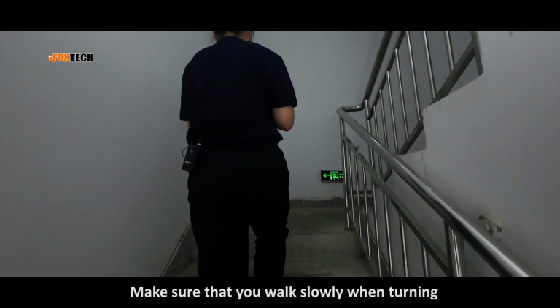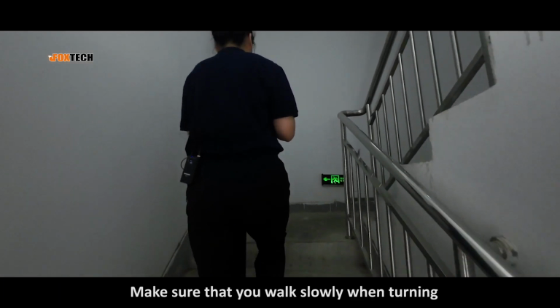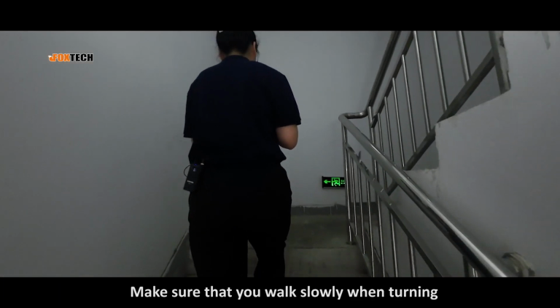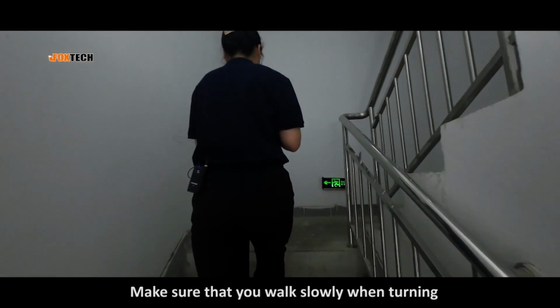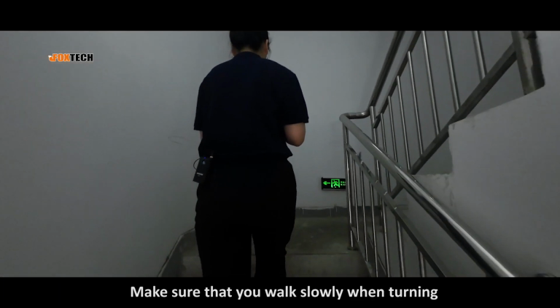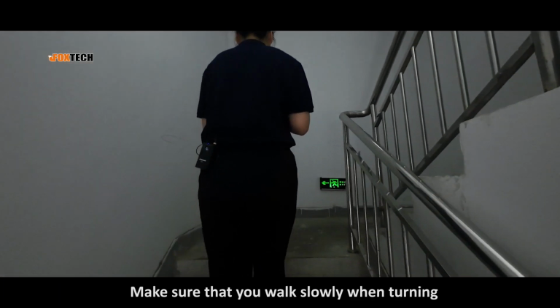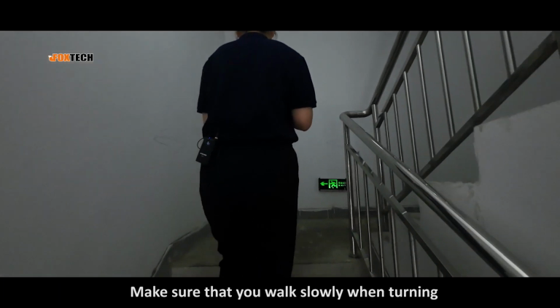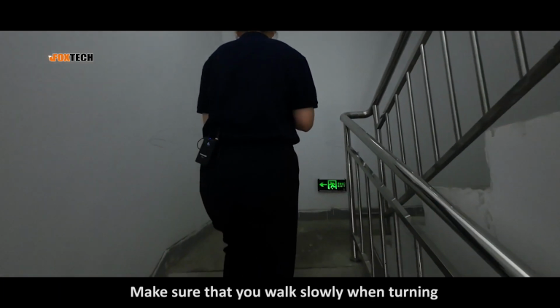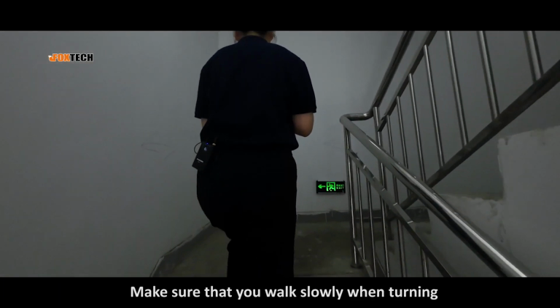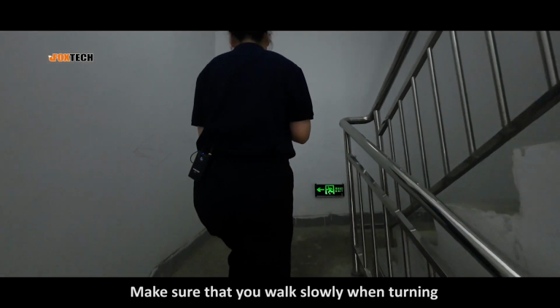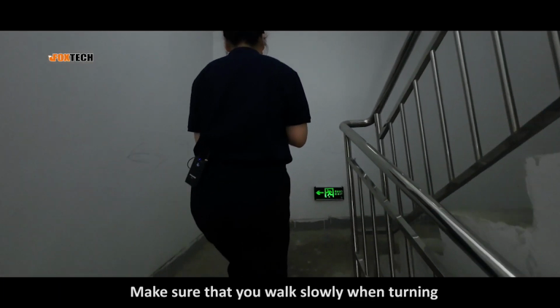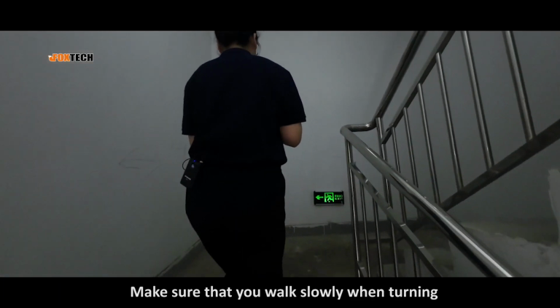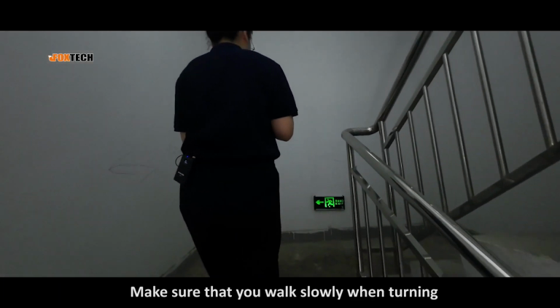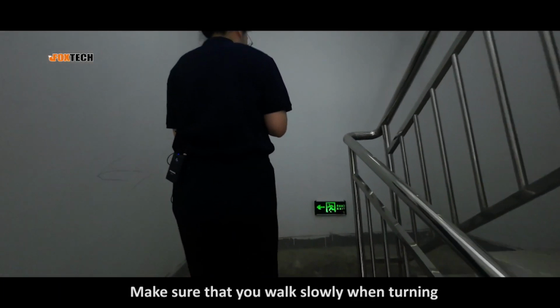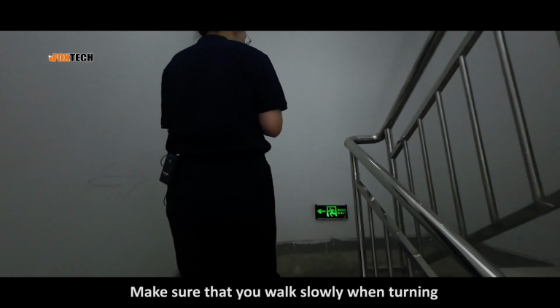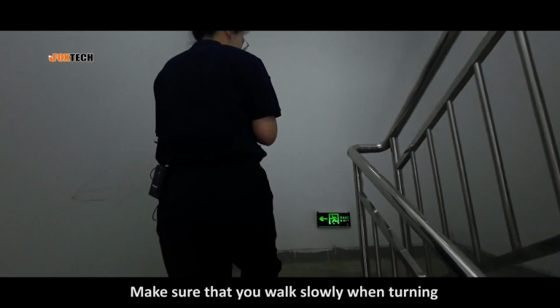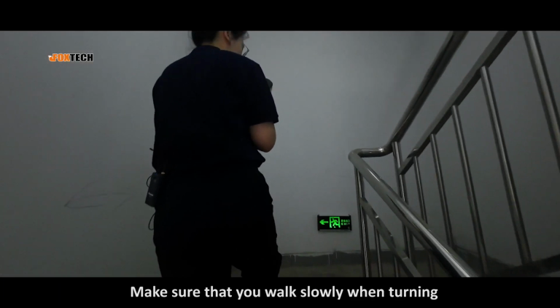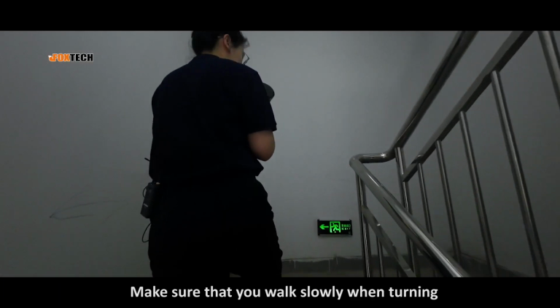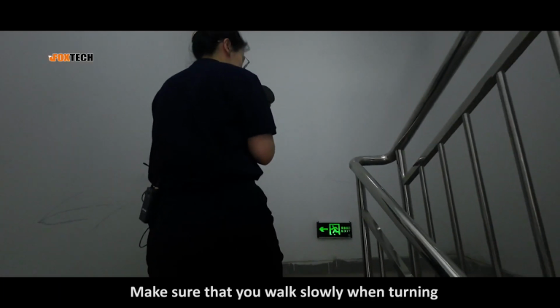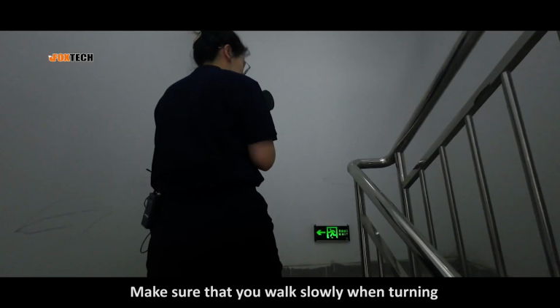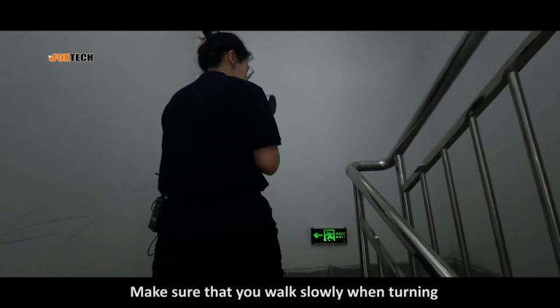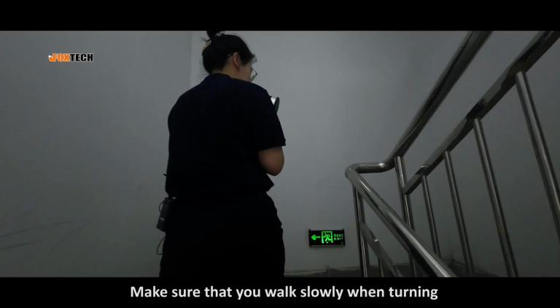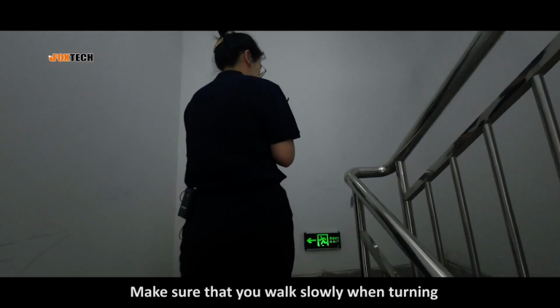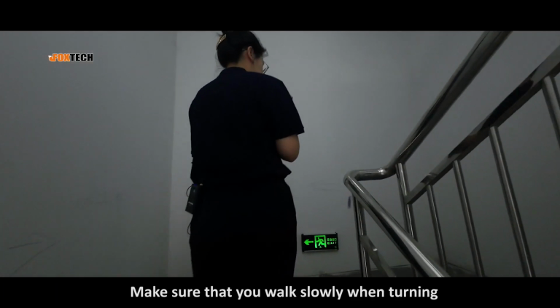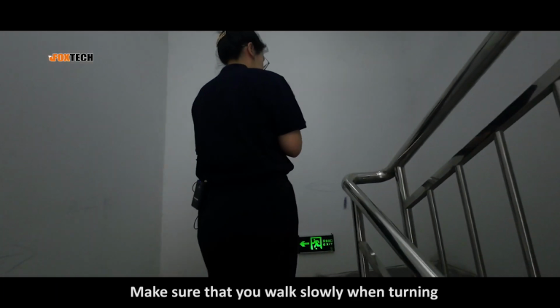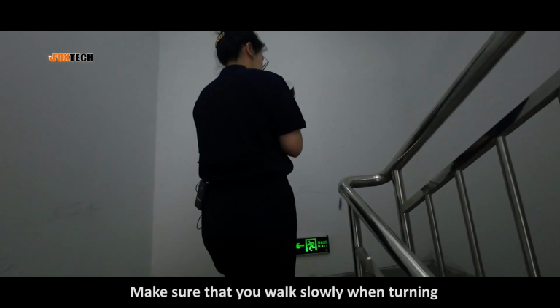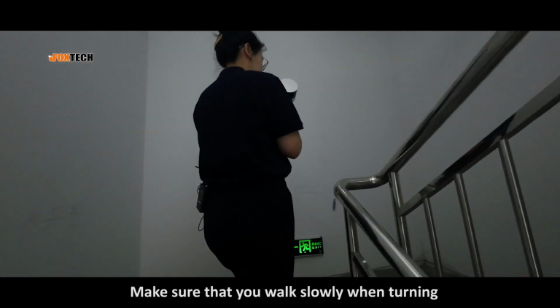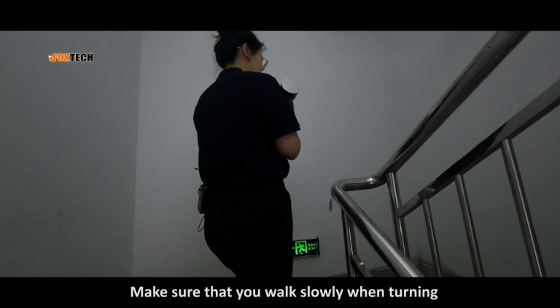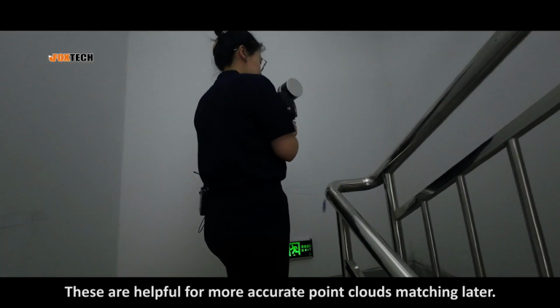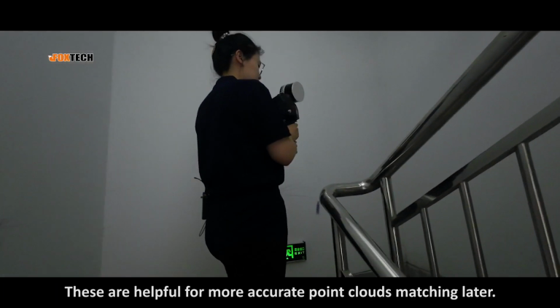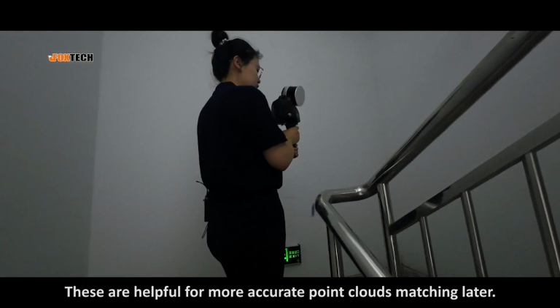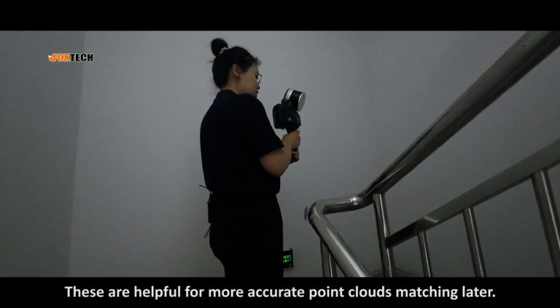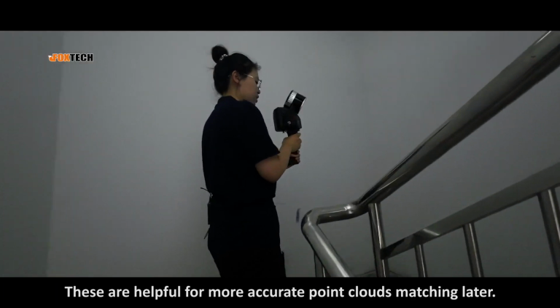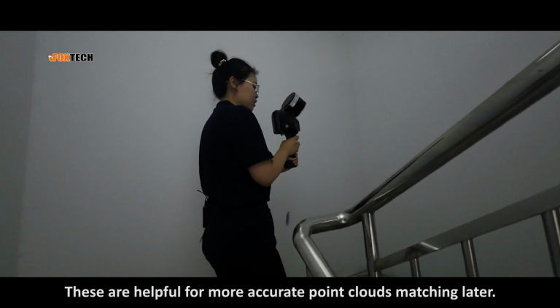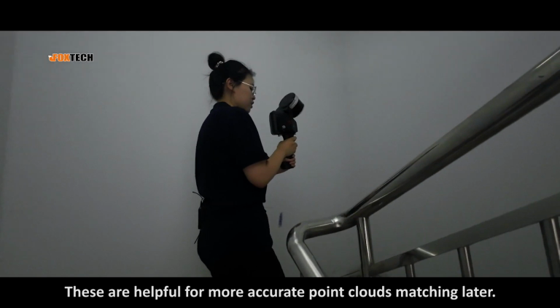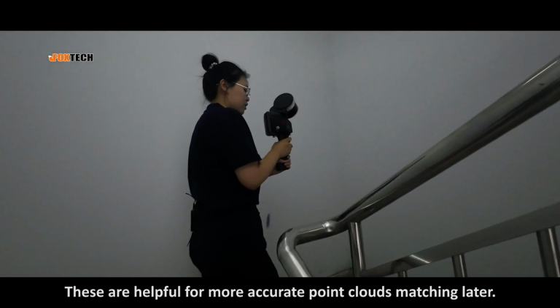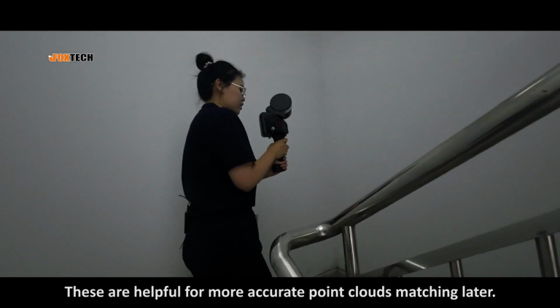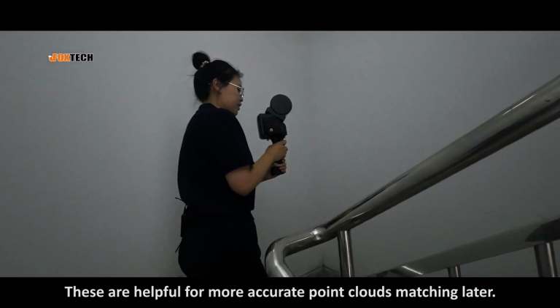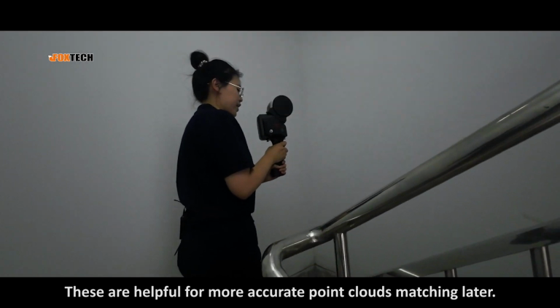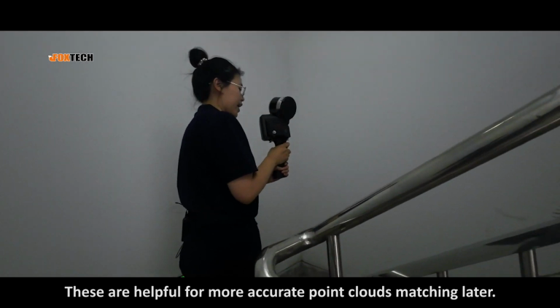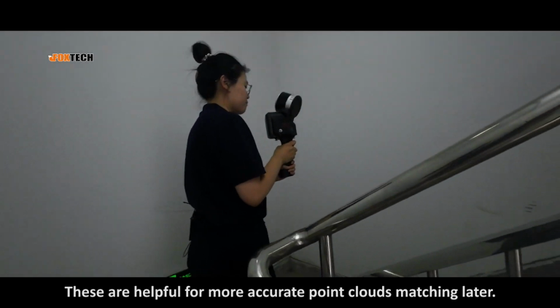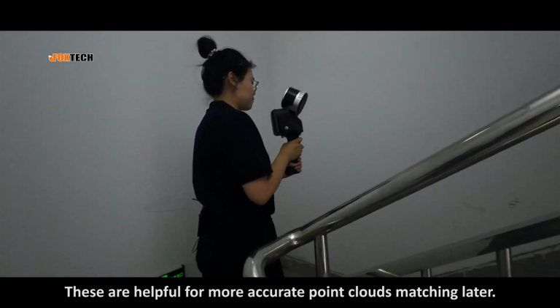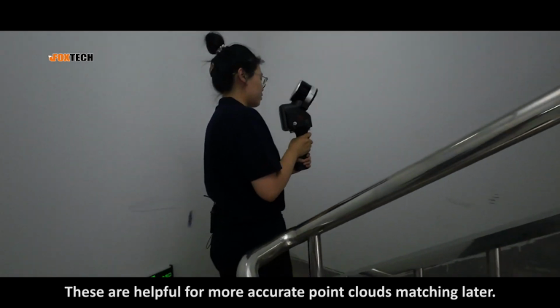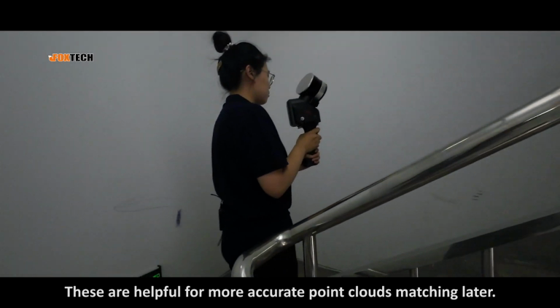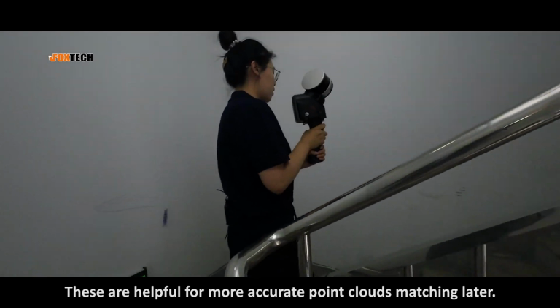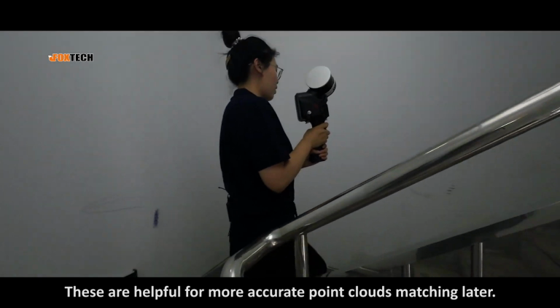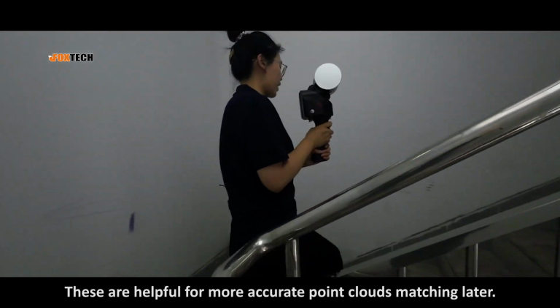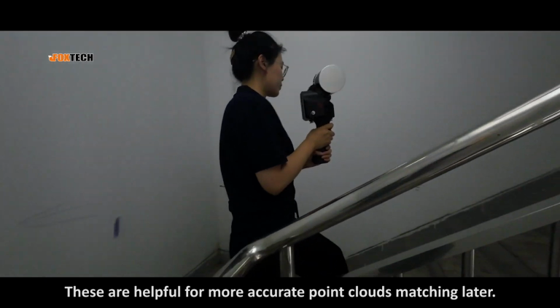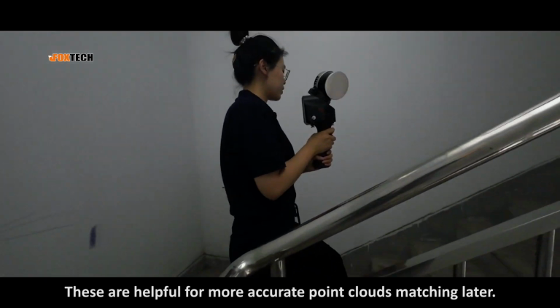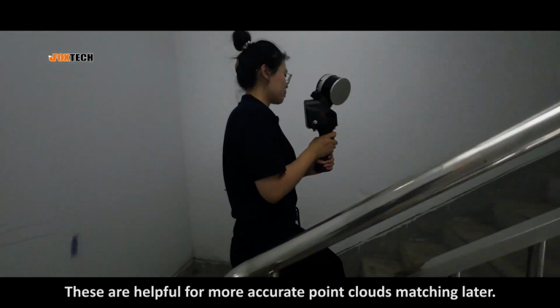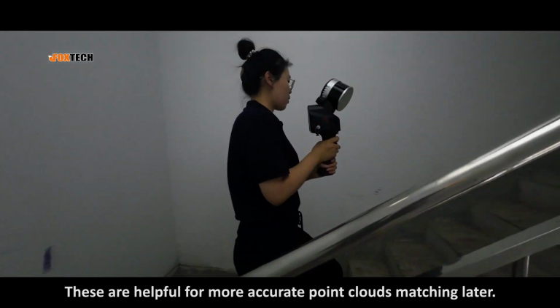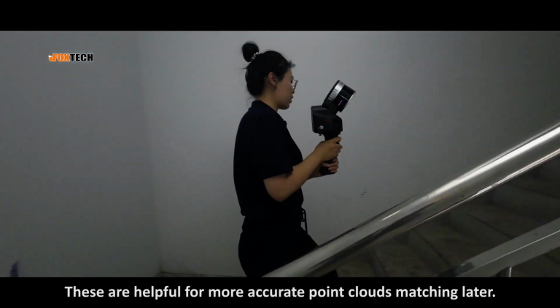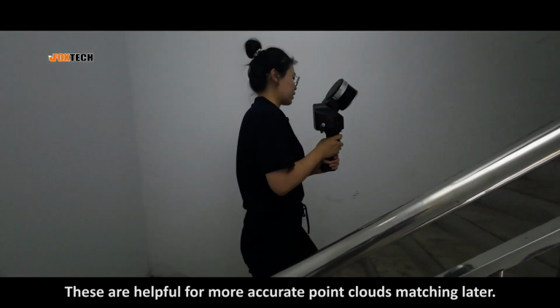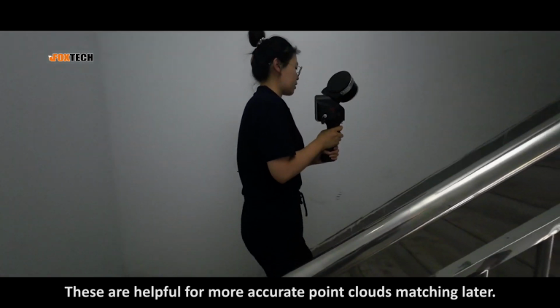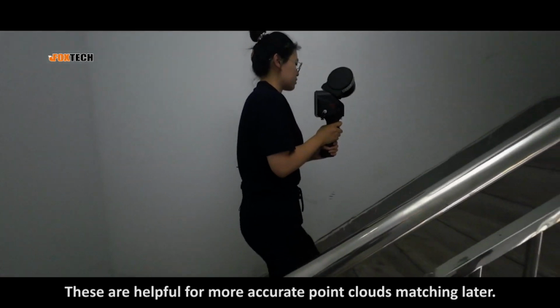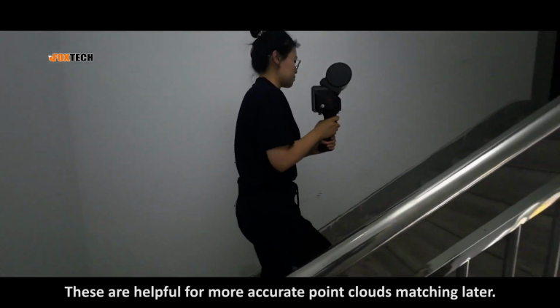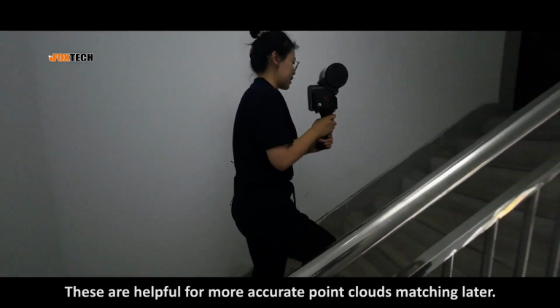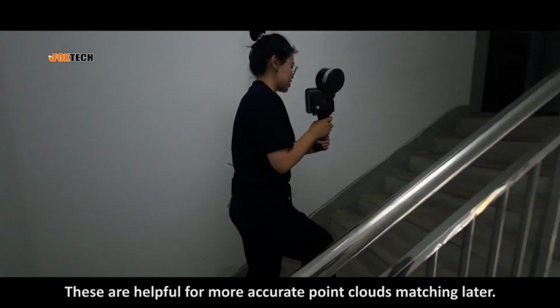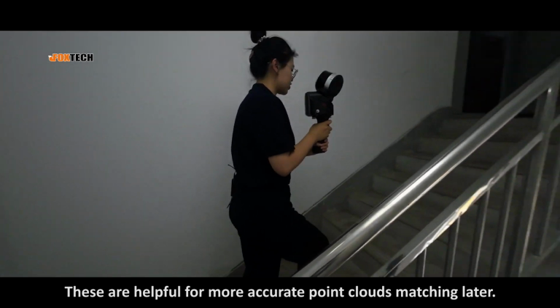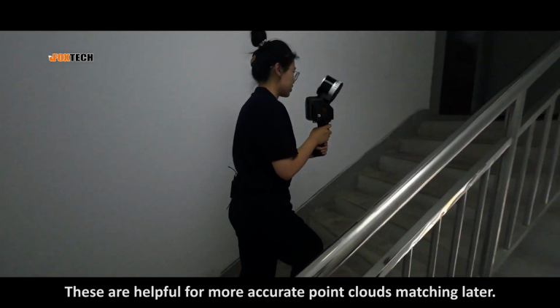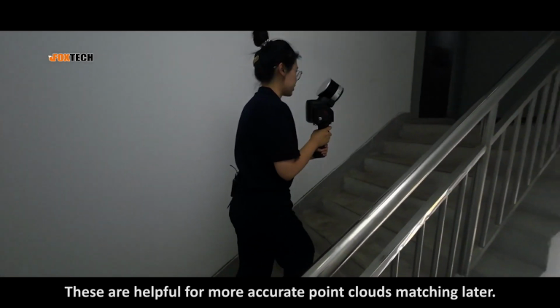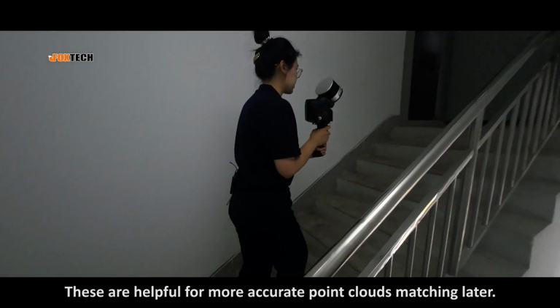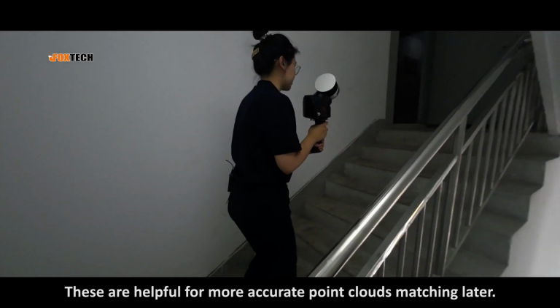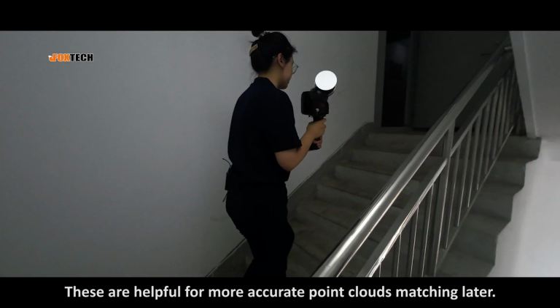Make sure that you walk slowly when turning. This is helpful so that more accurate point clouds can be matched in later.